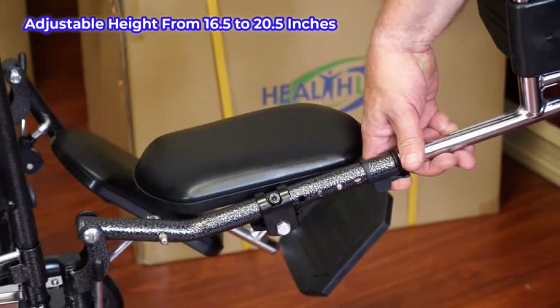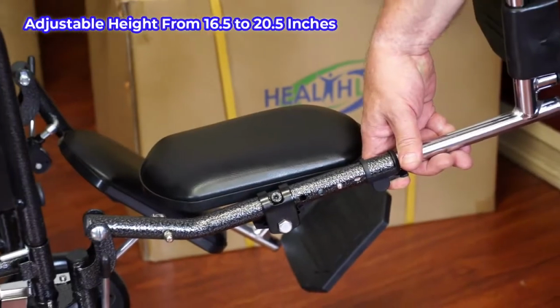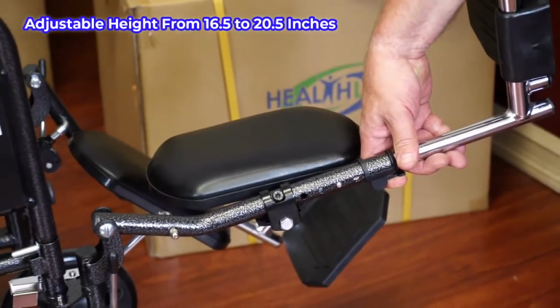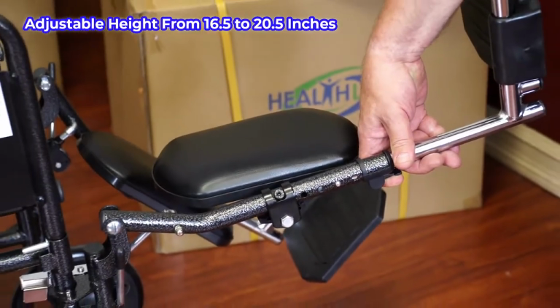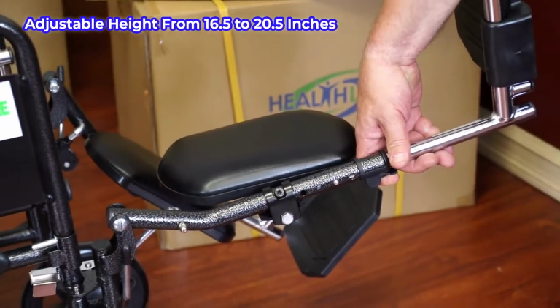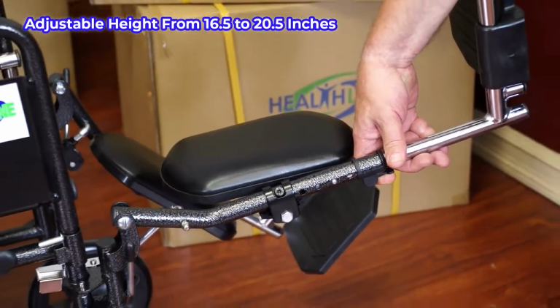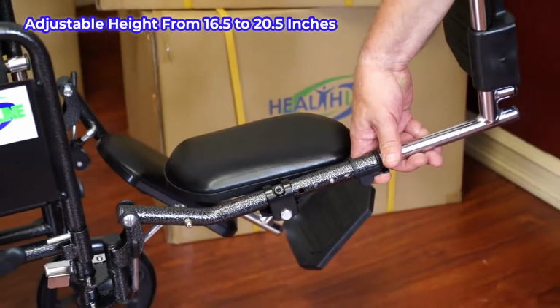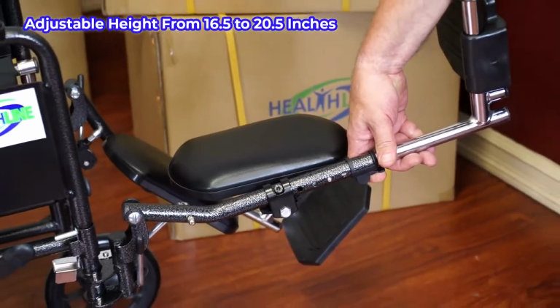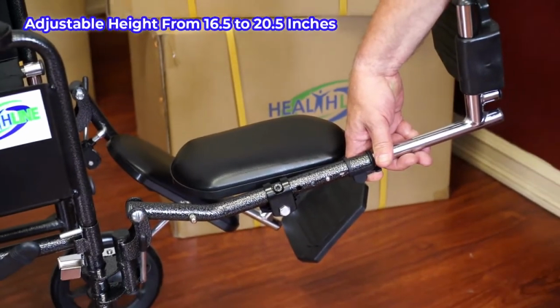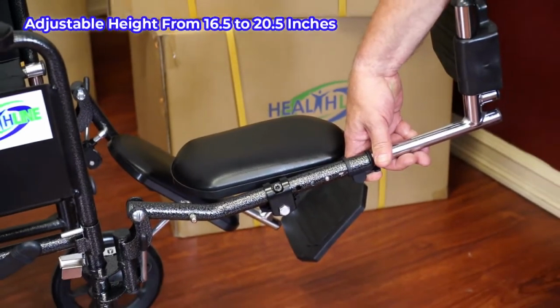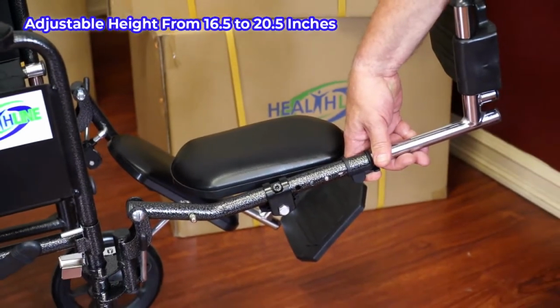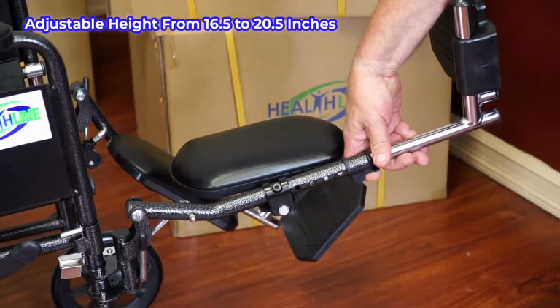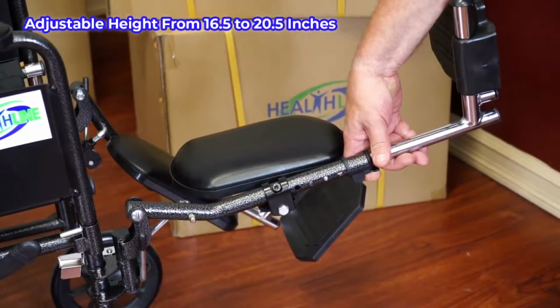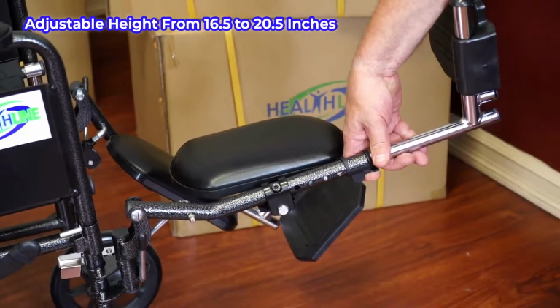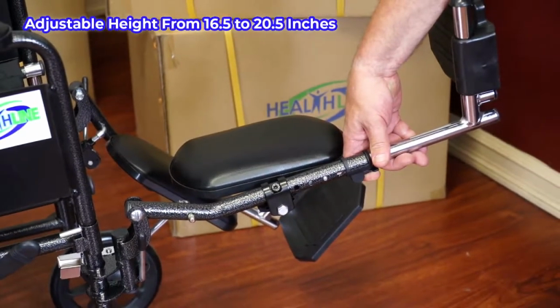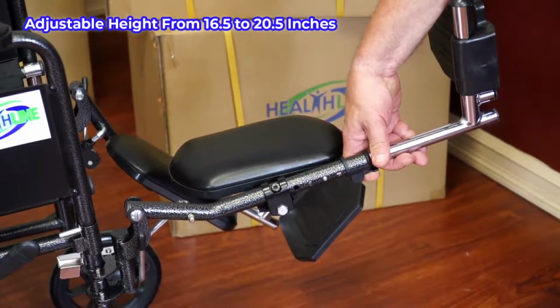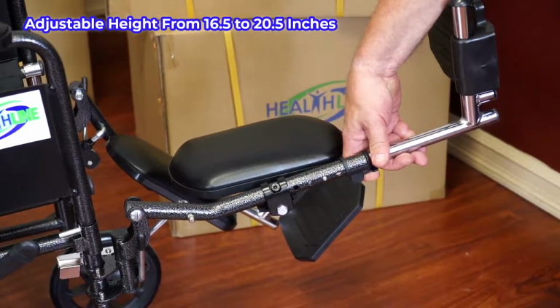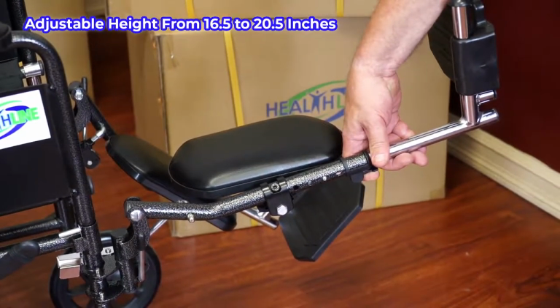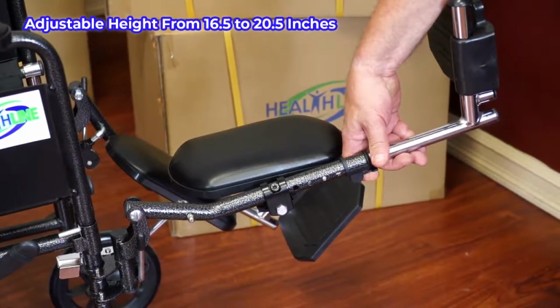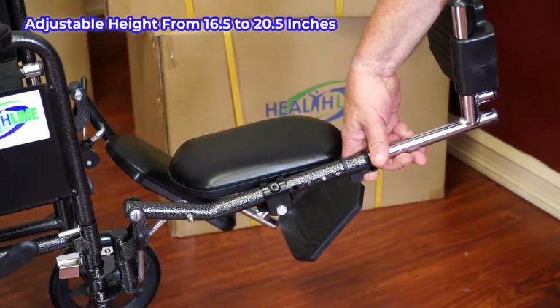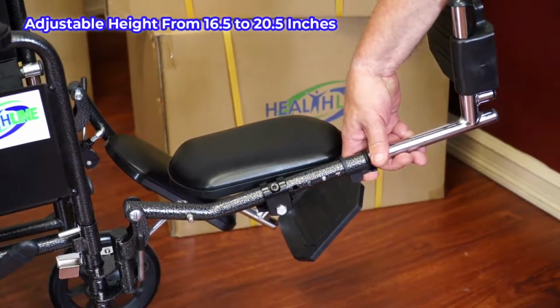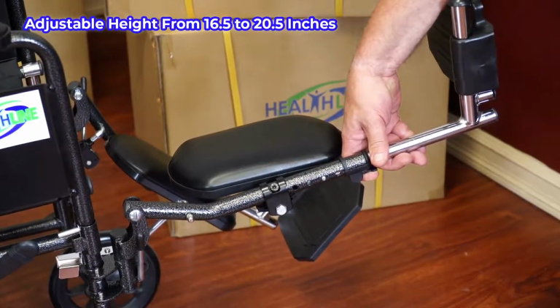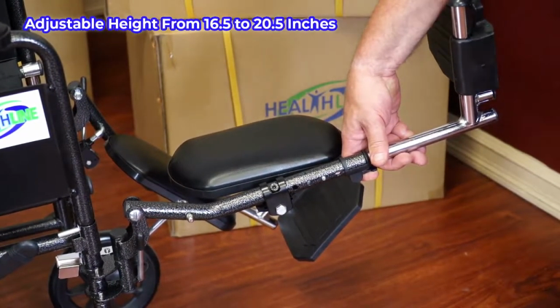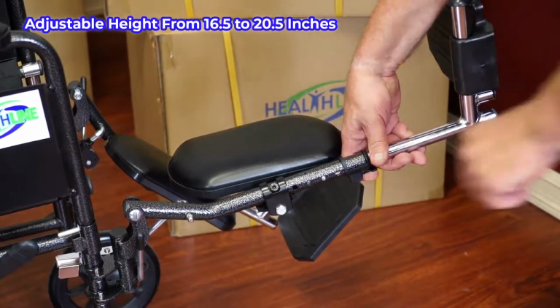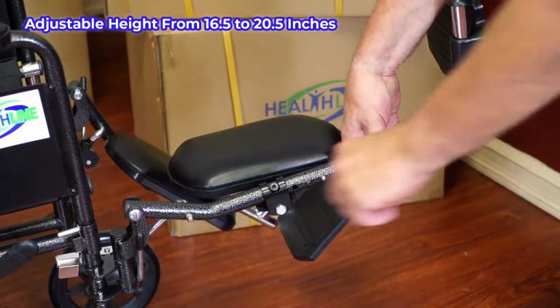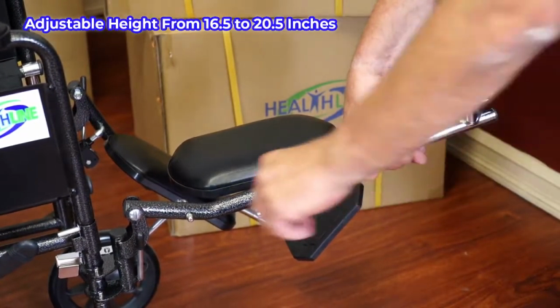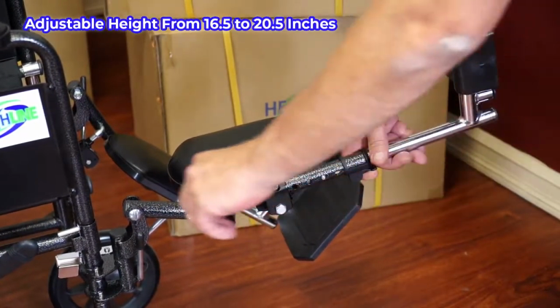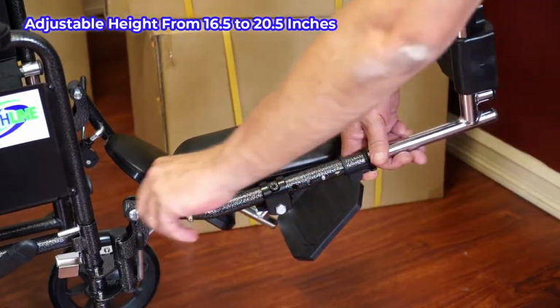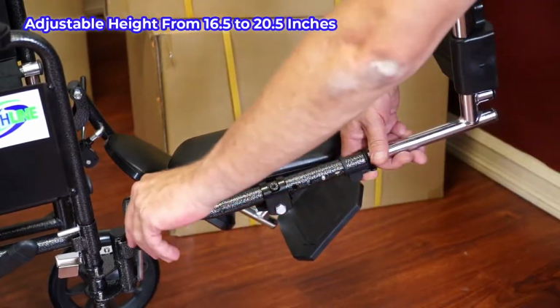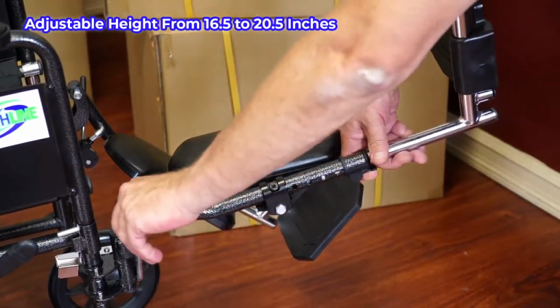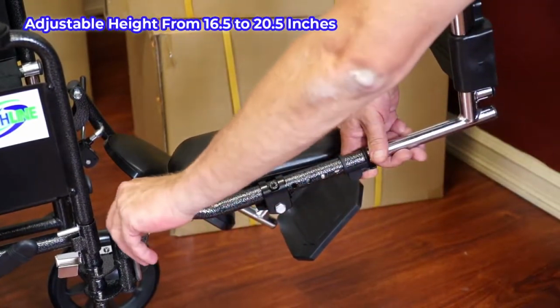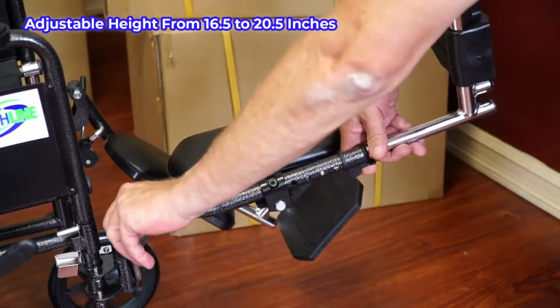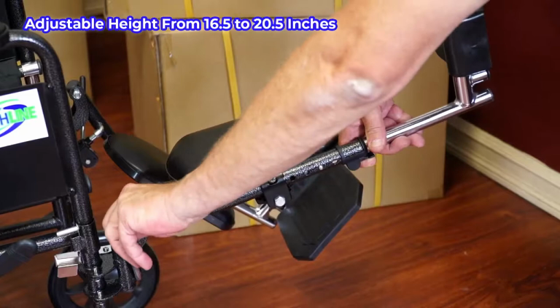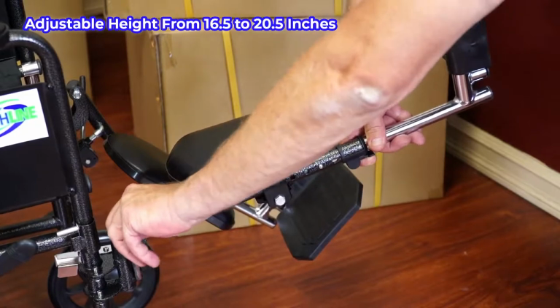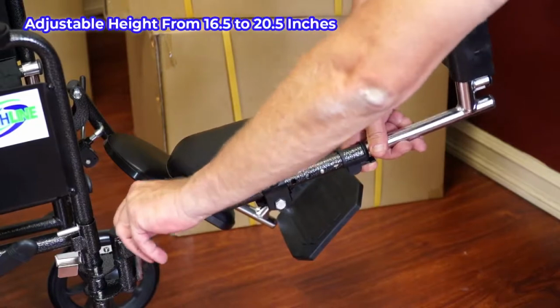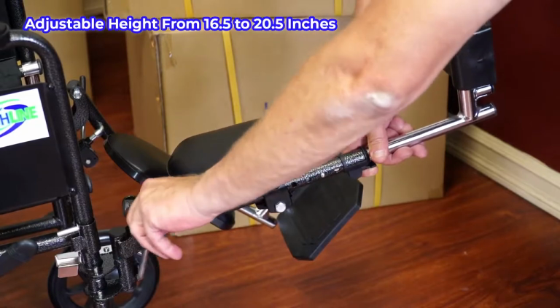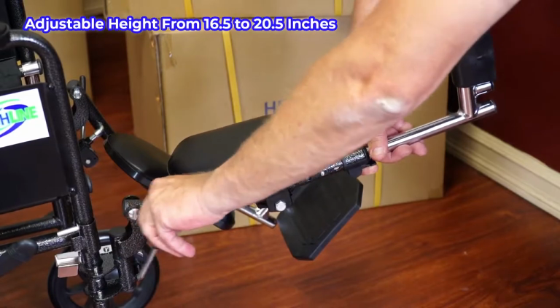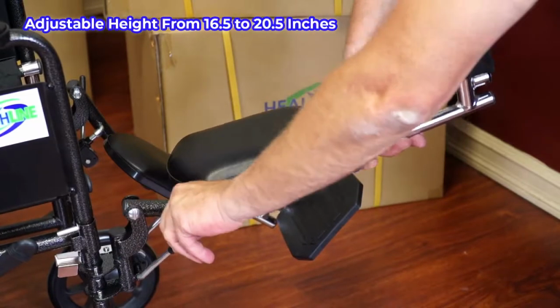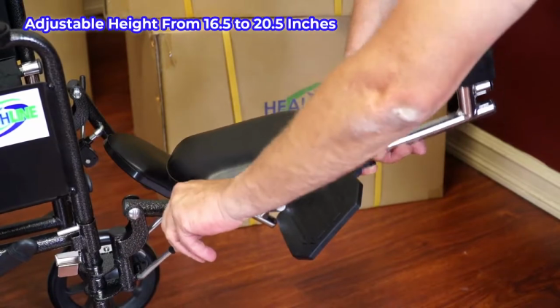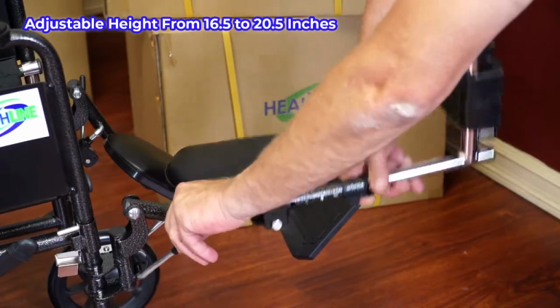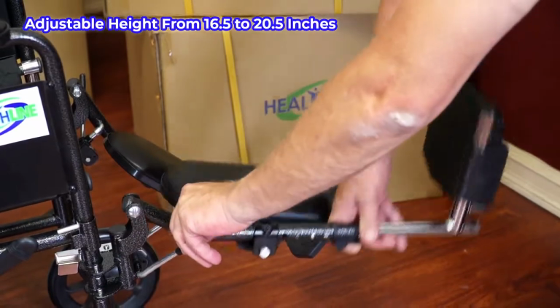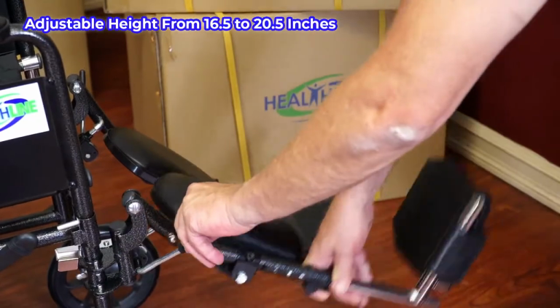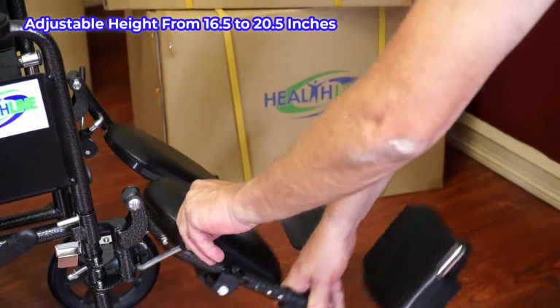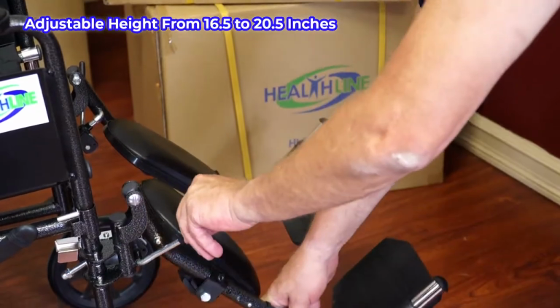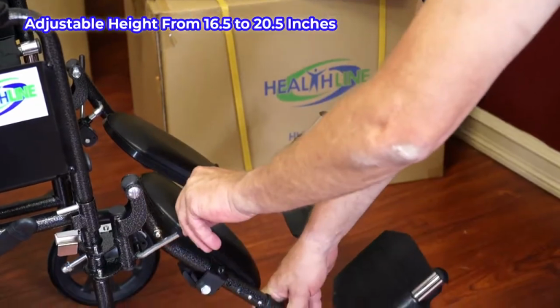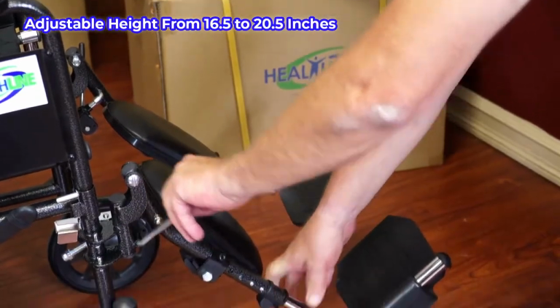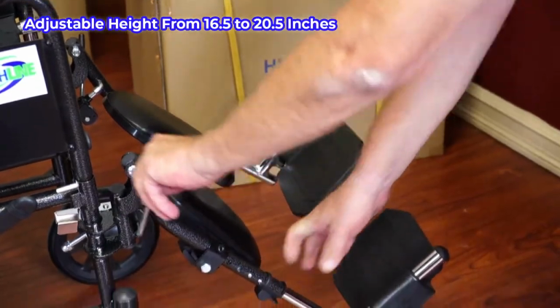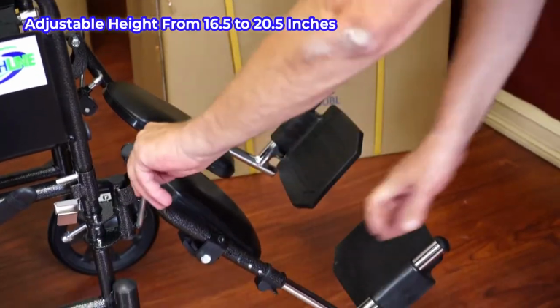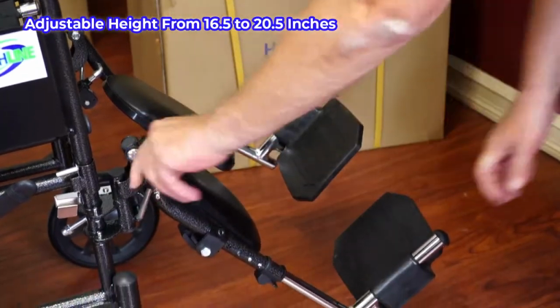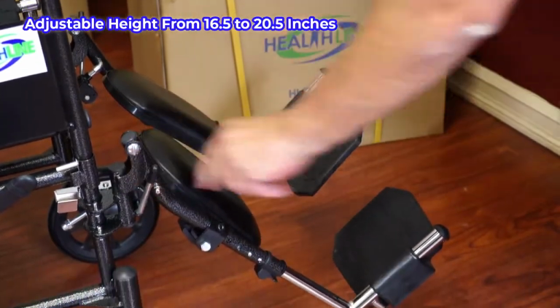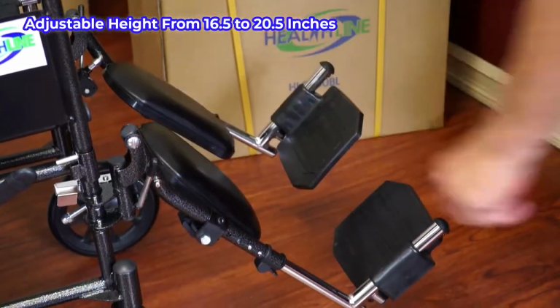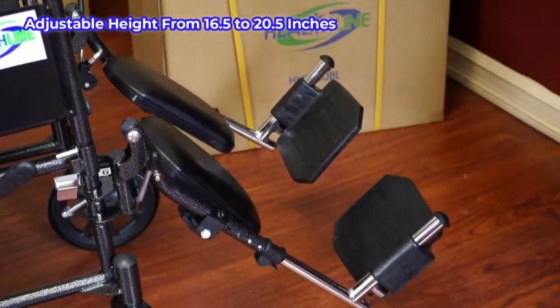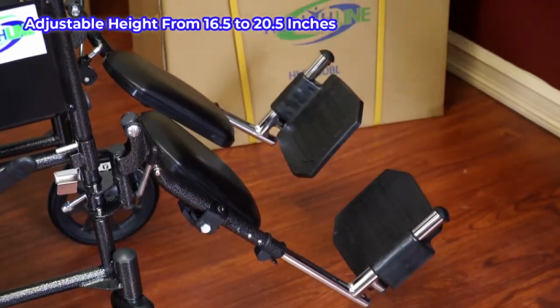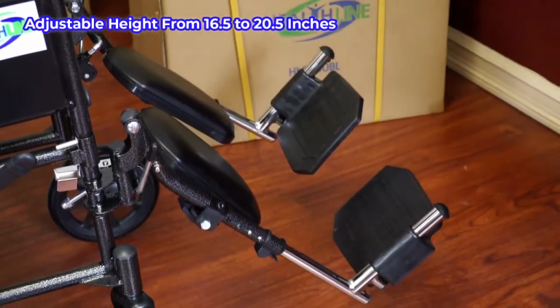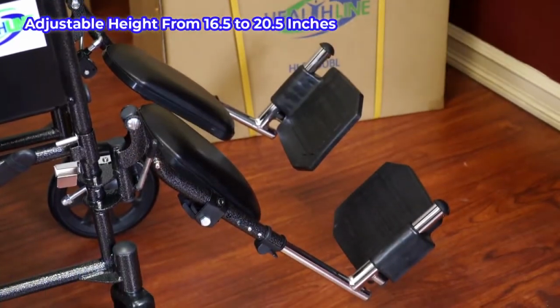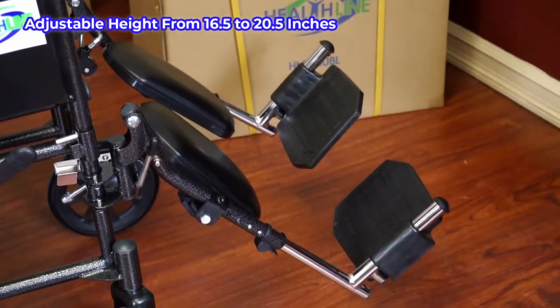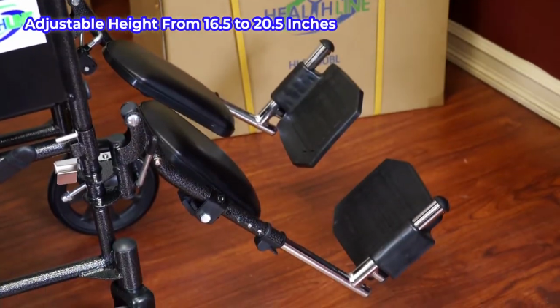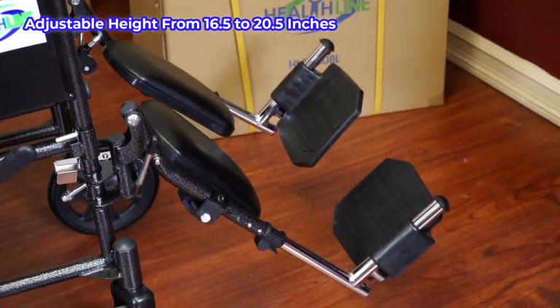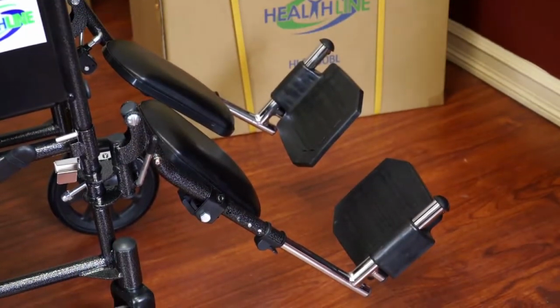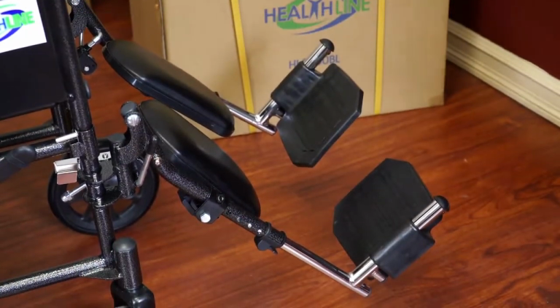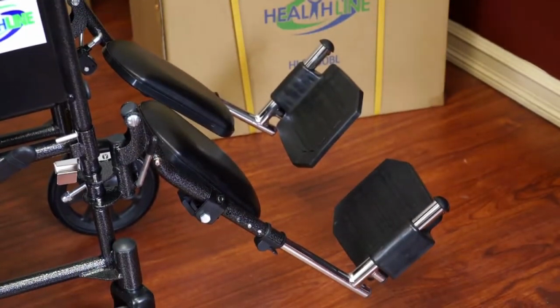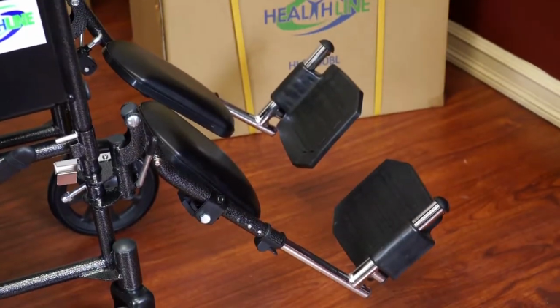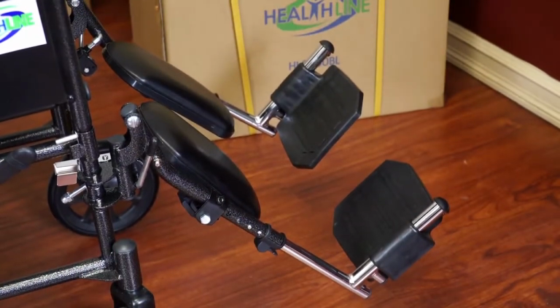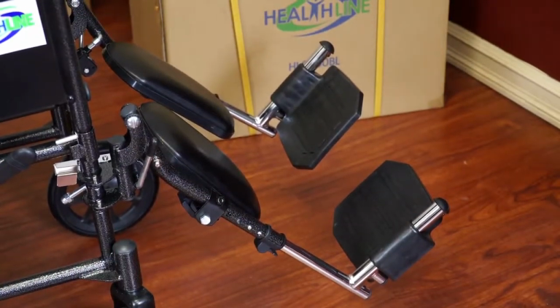To lower the leg rest, push the larger lever at the base of the chair back and drop the leg rest down into the lower position.